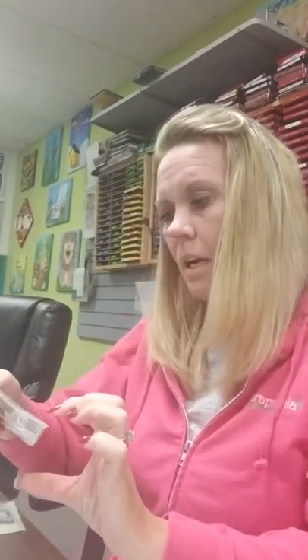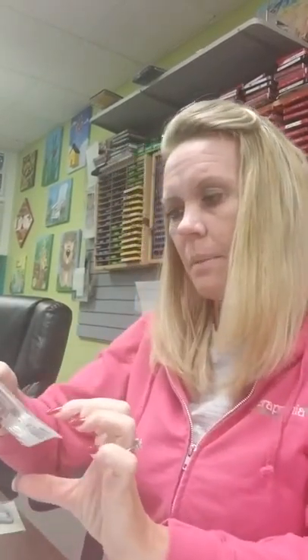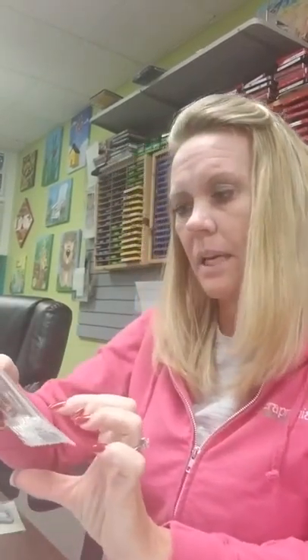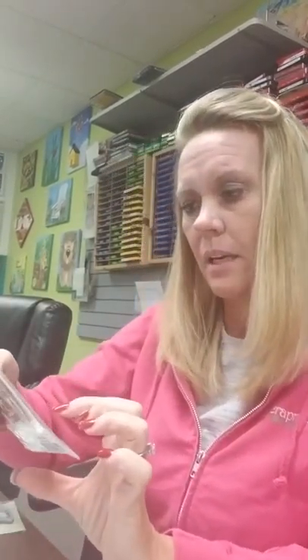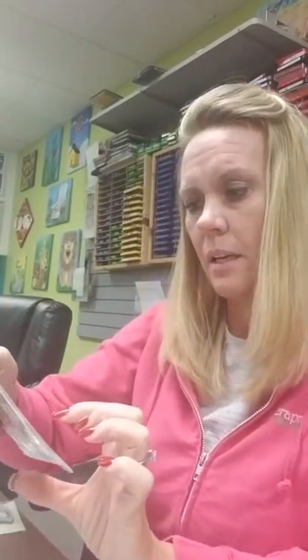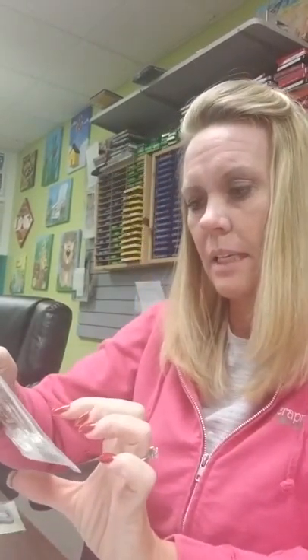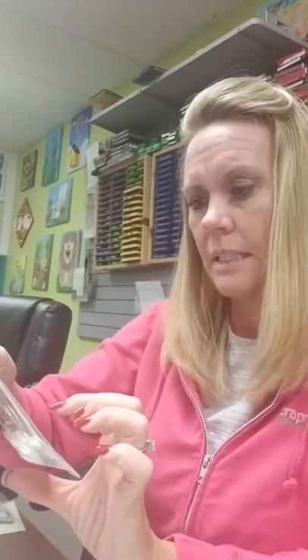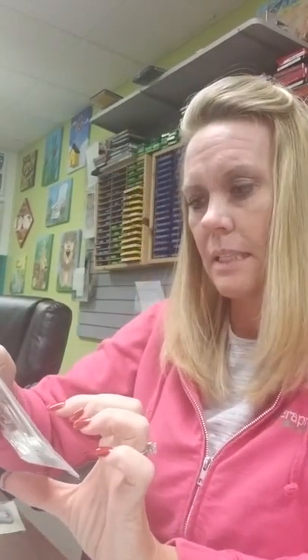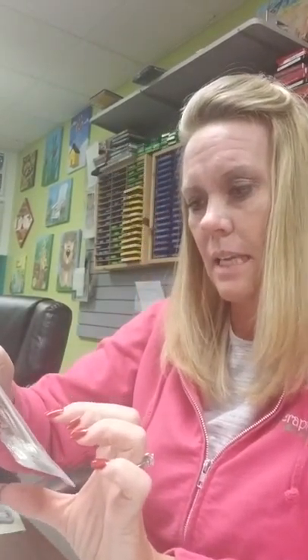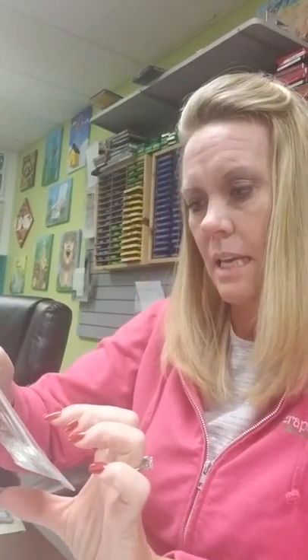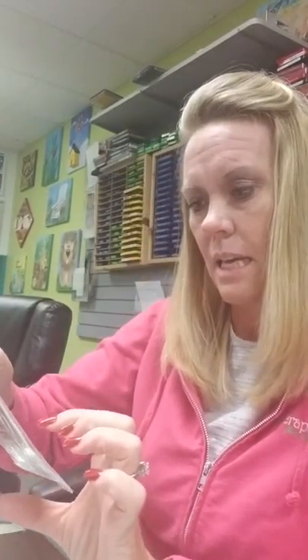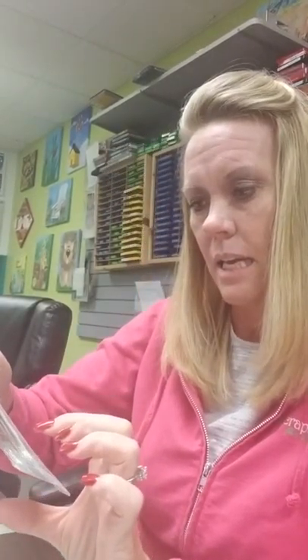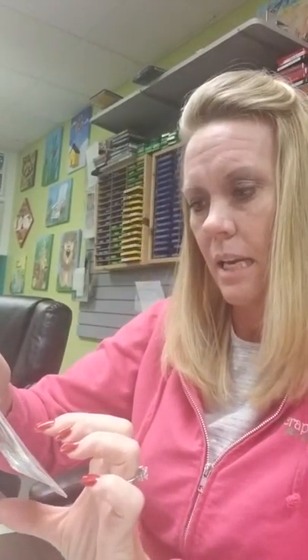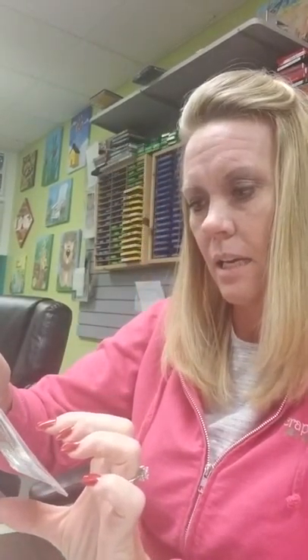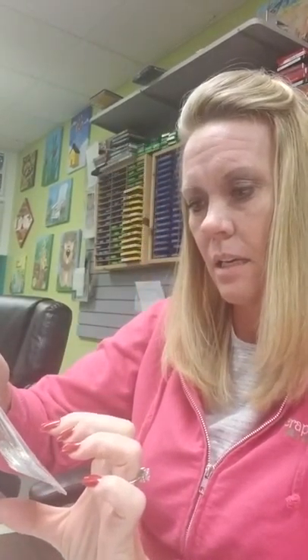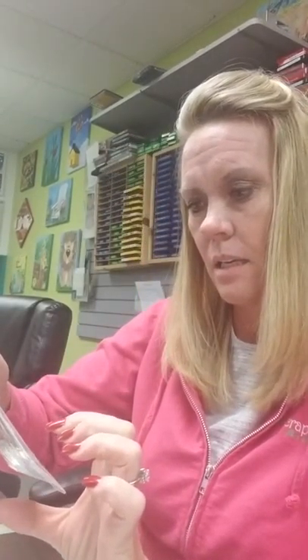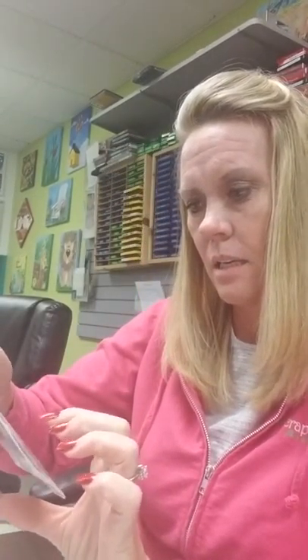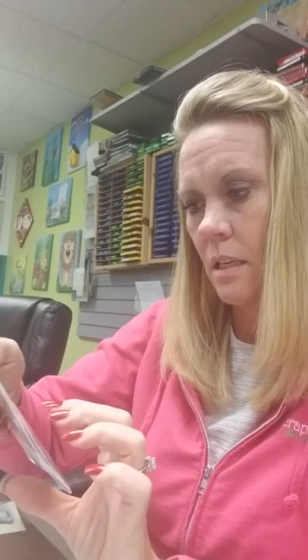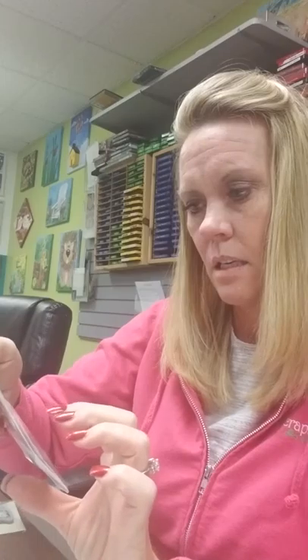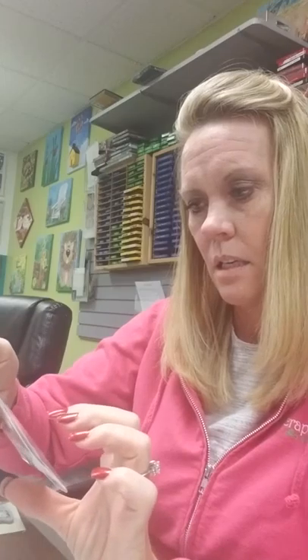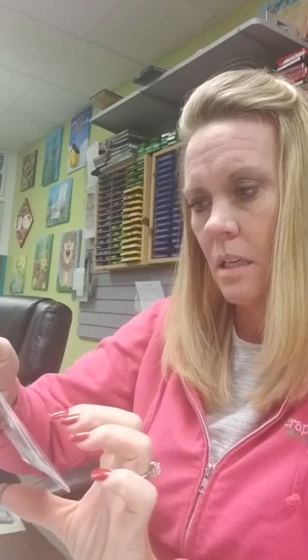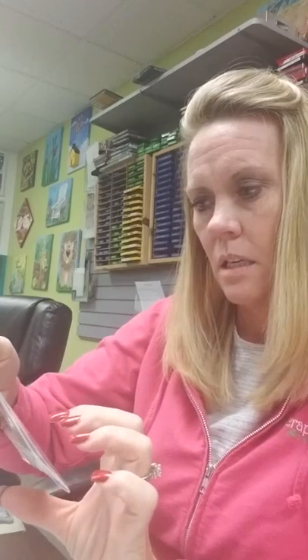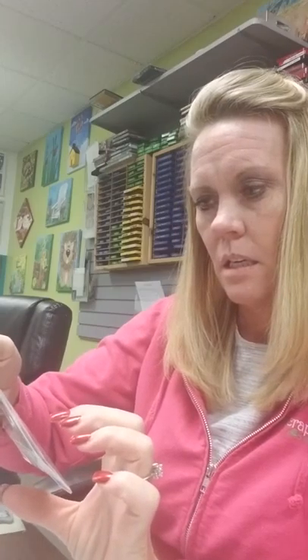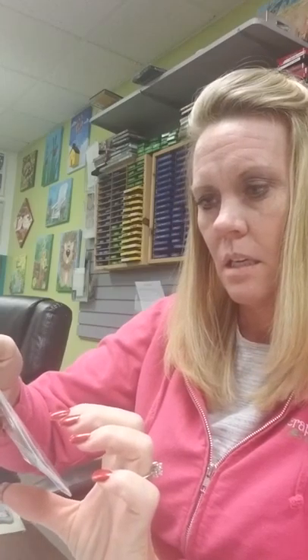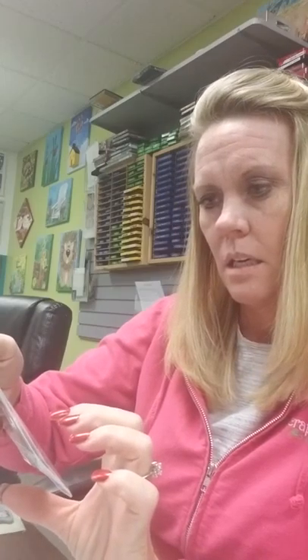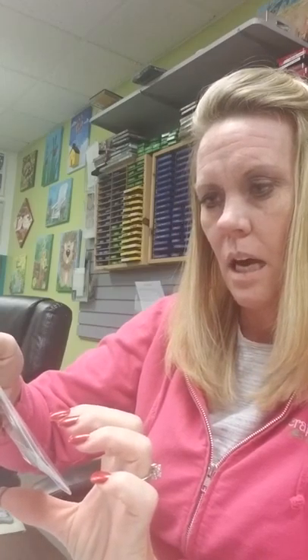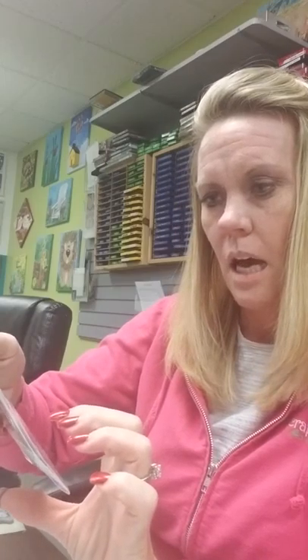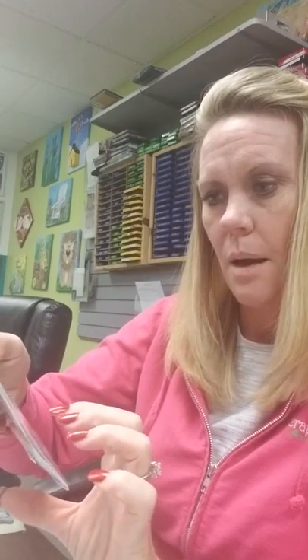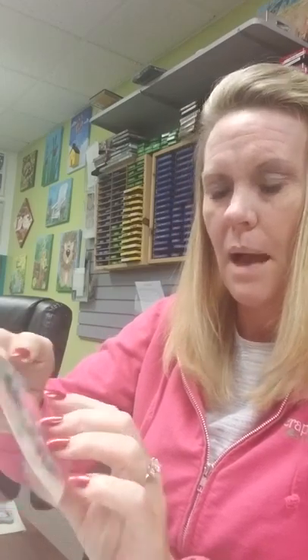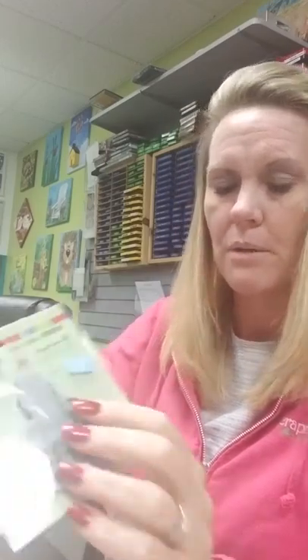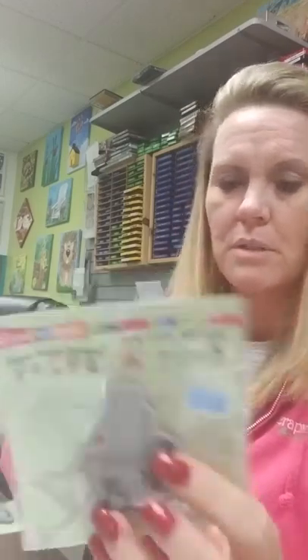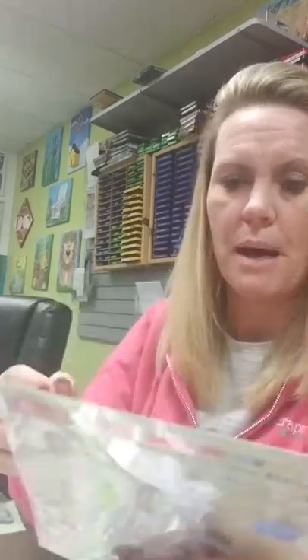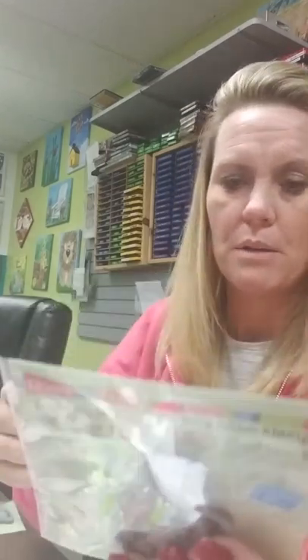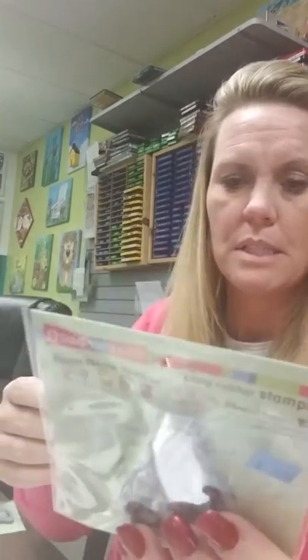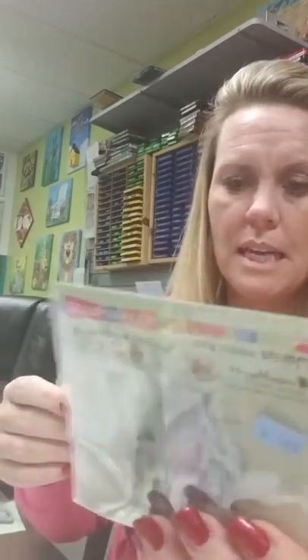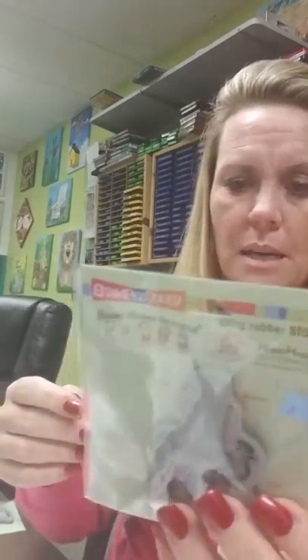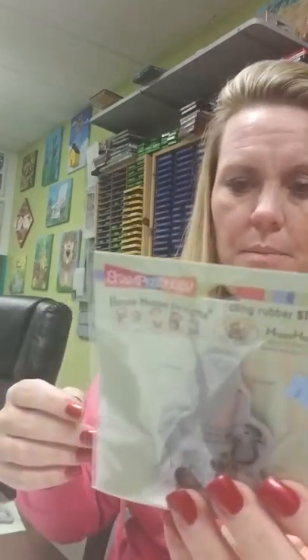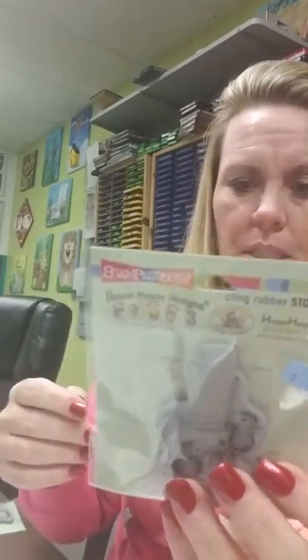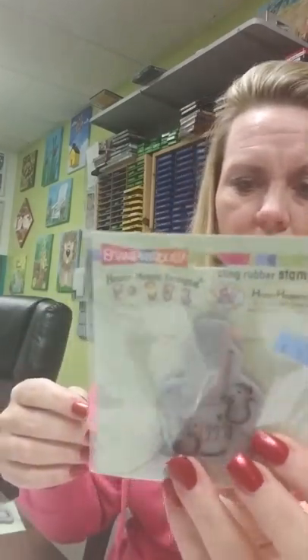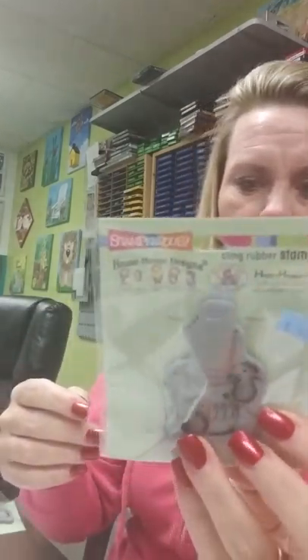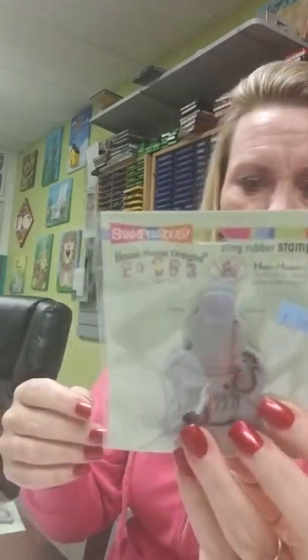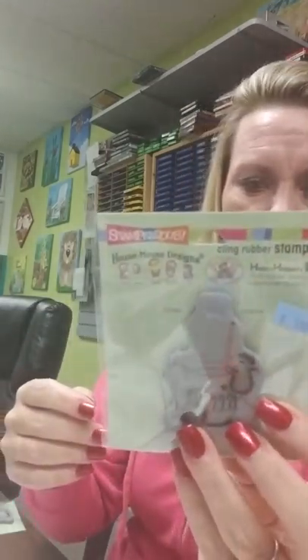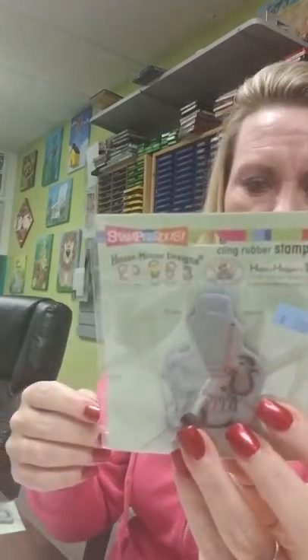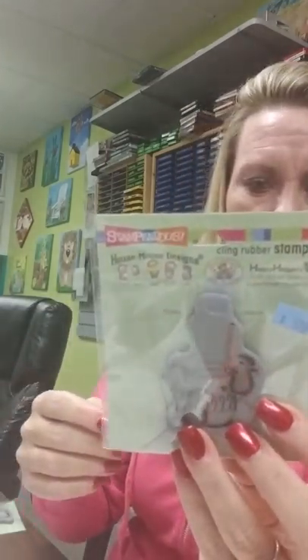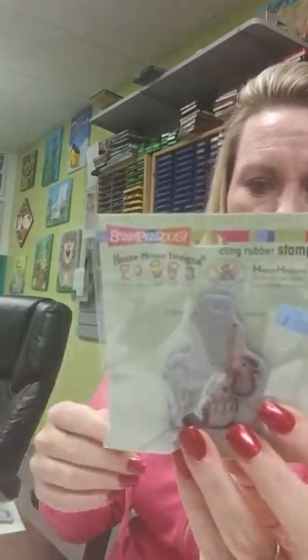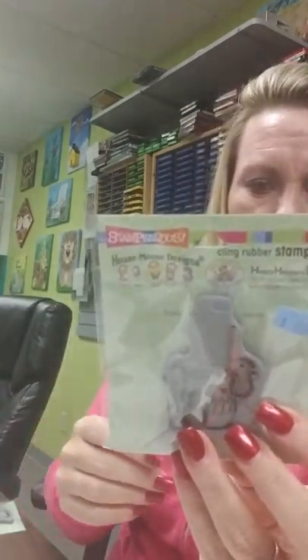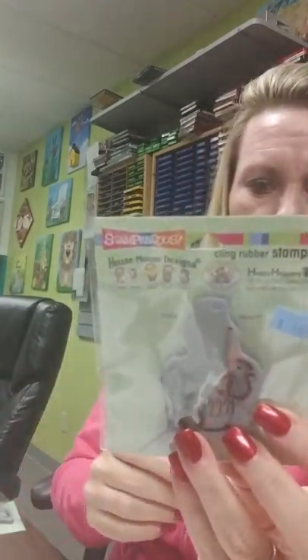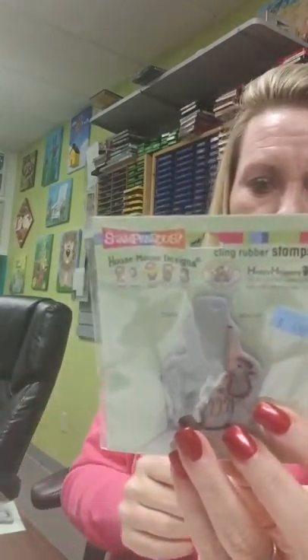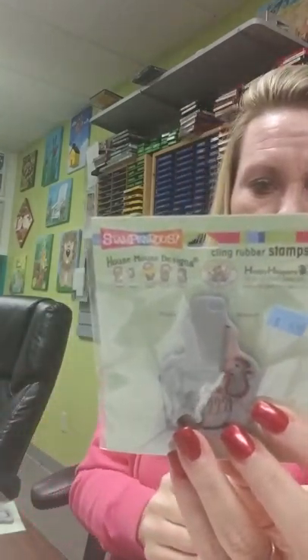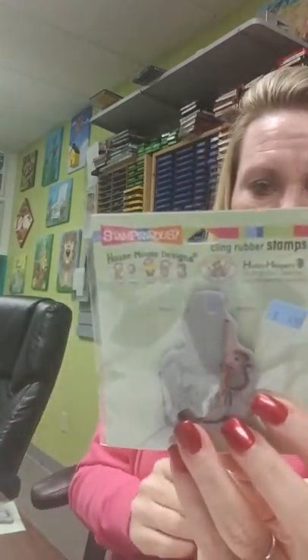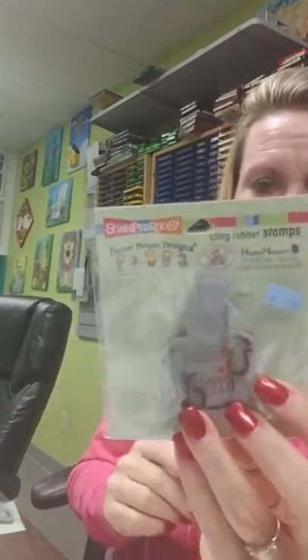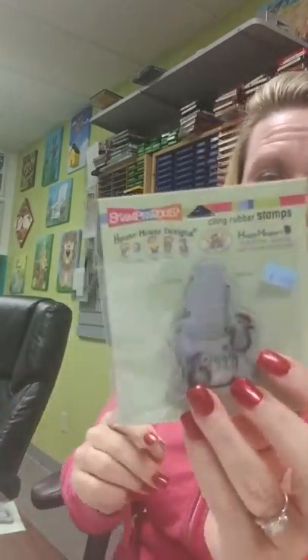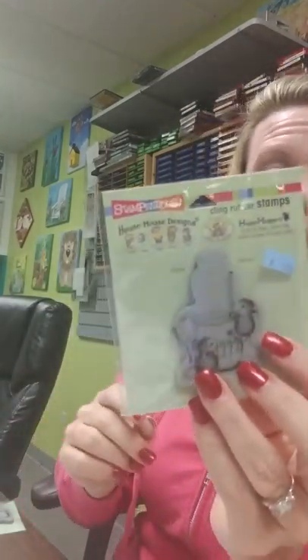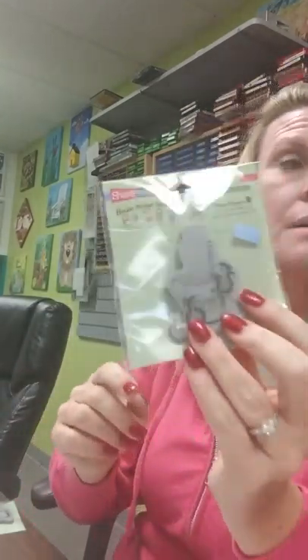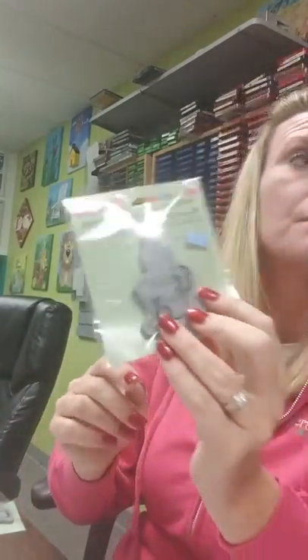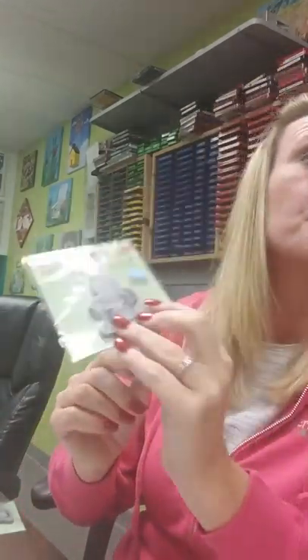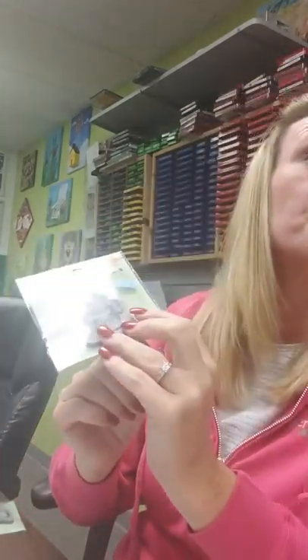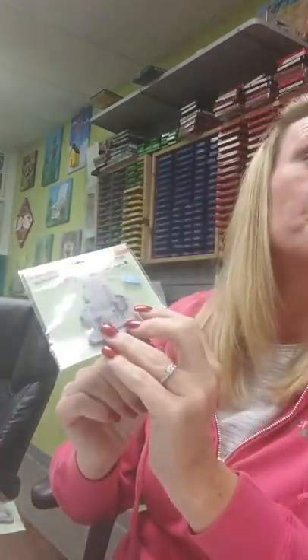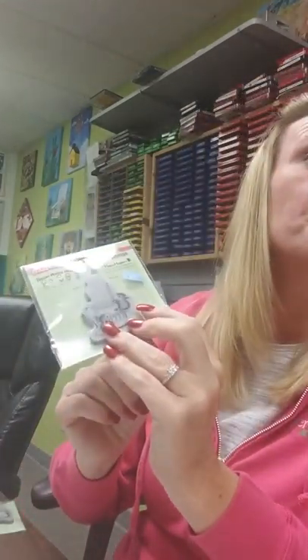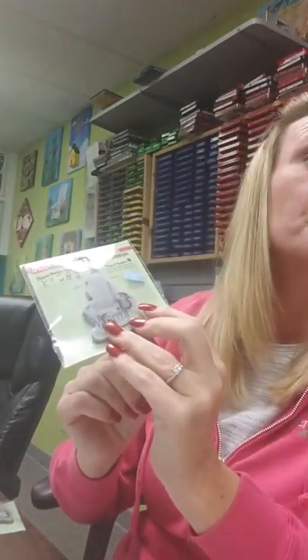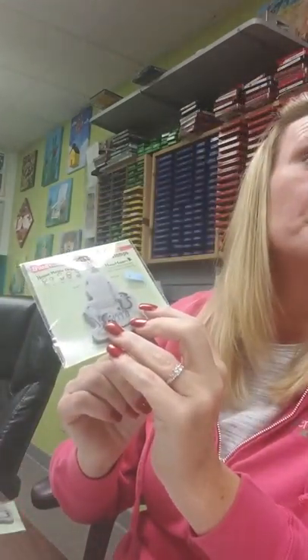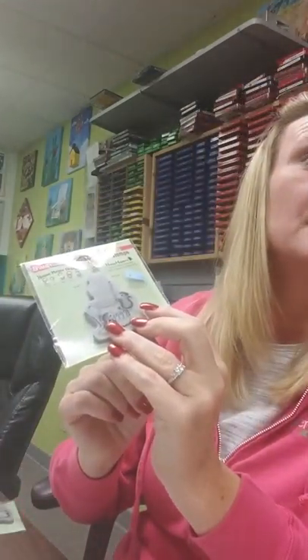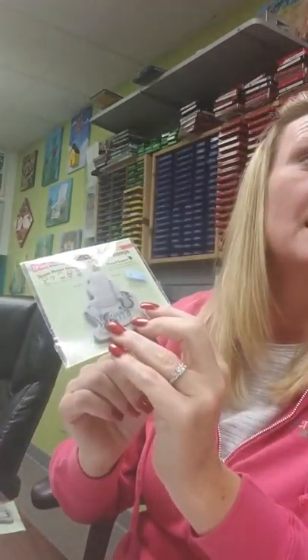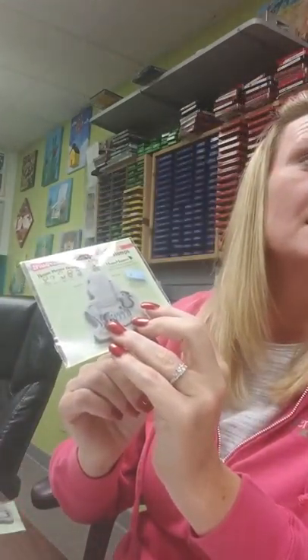Here are the House Mouse stamps — this one is called Warm Drink.